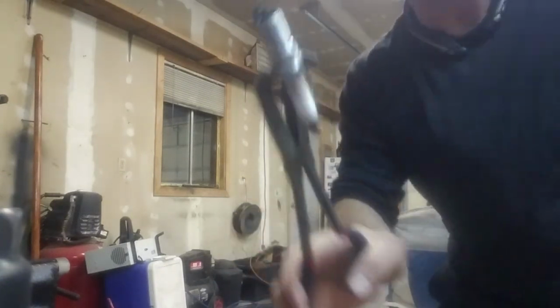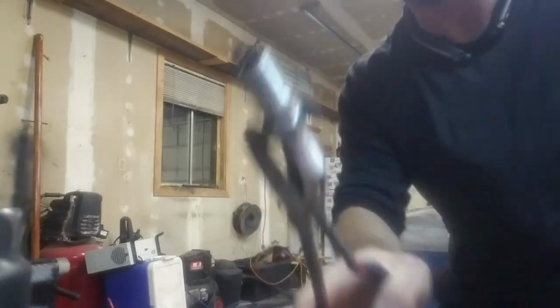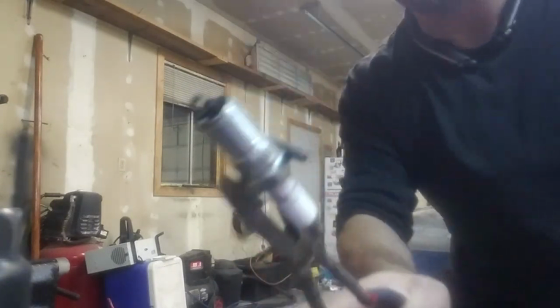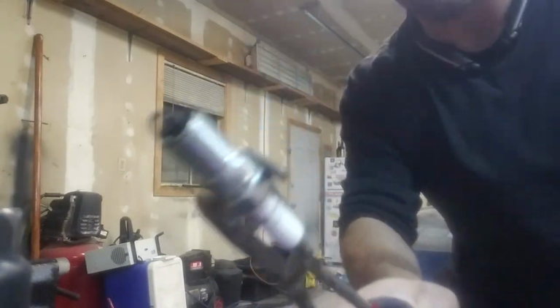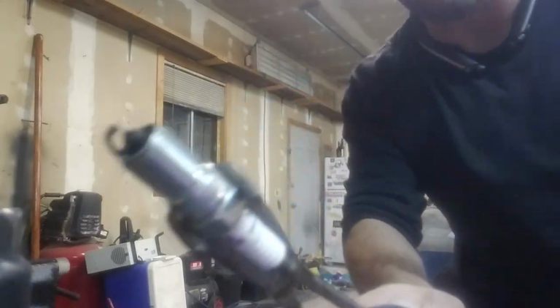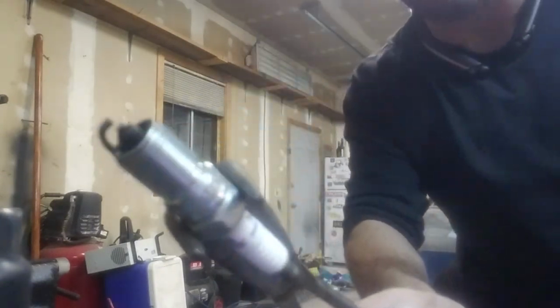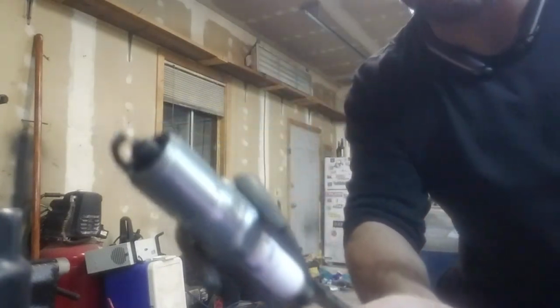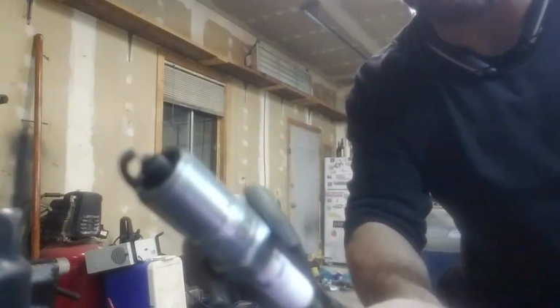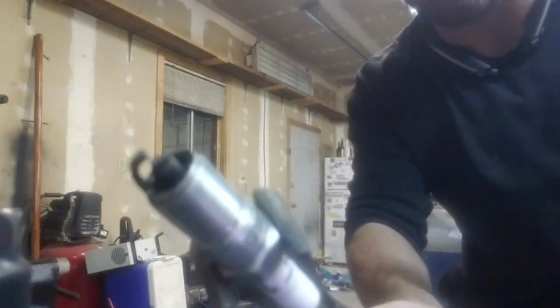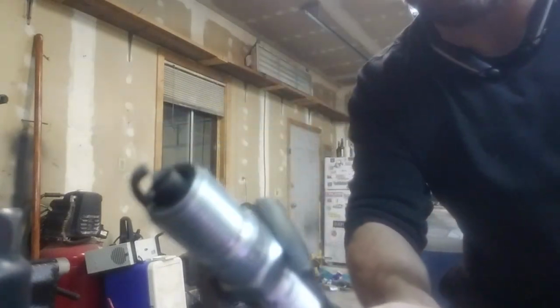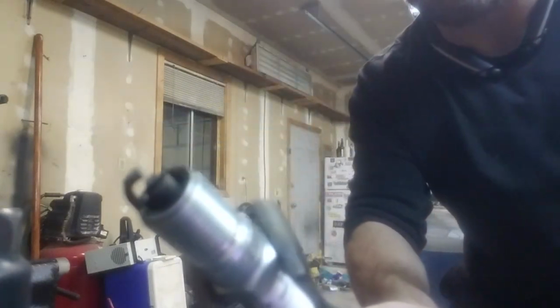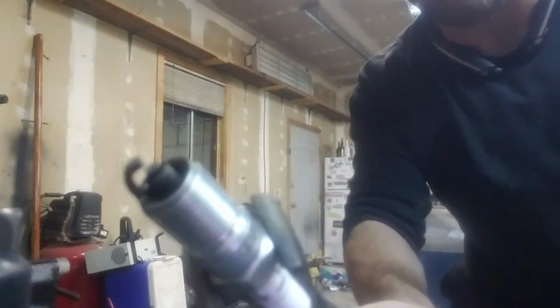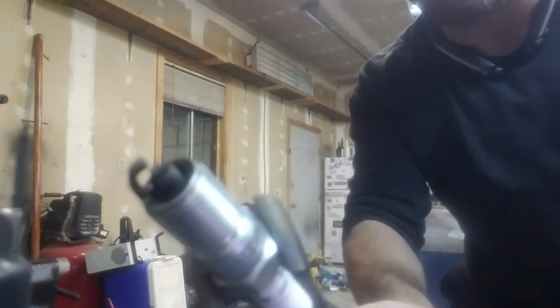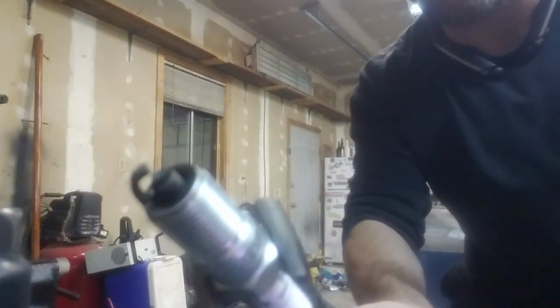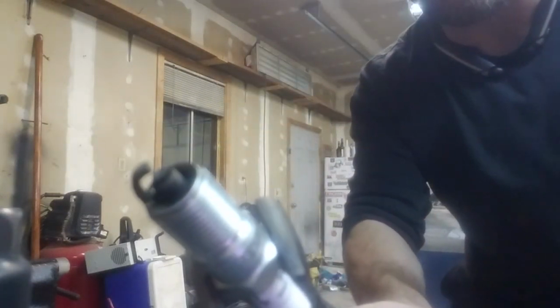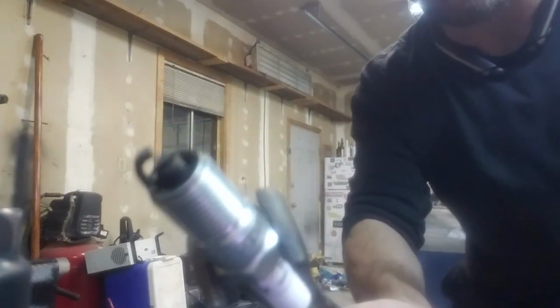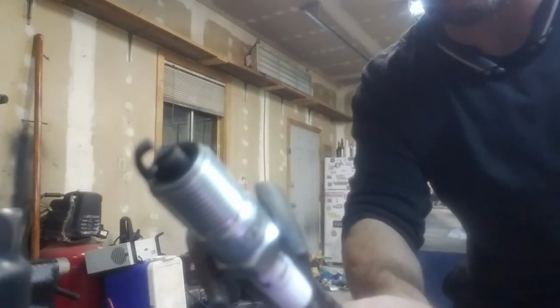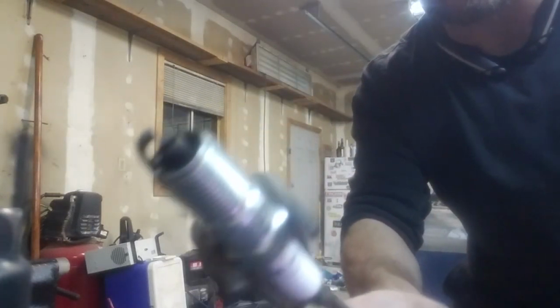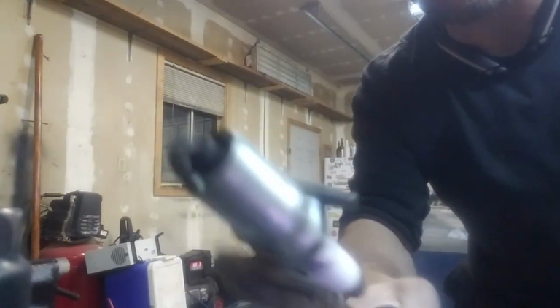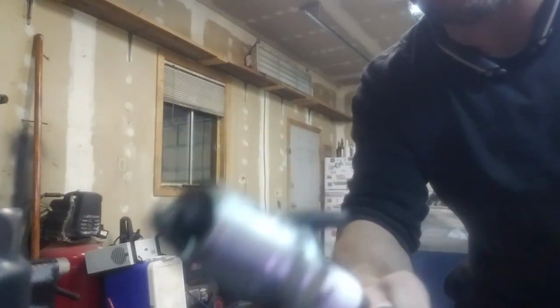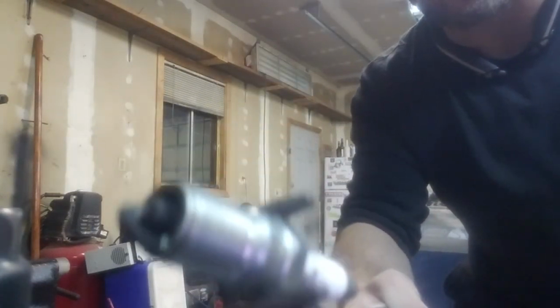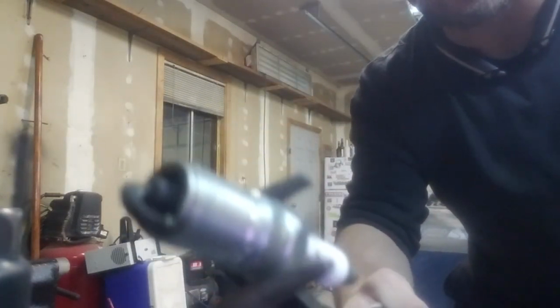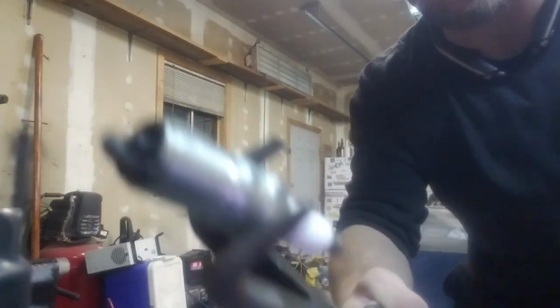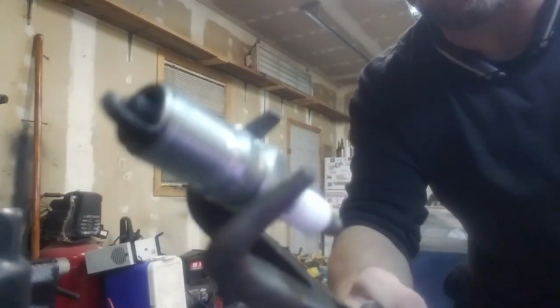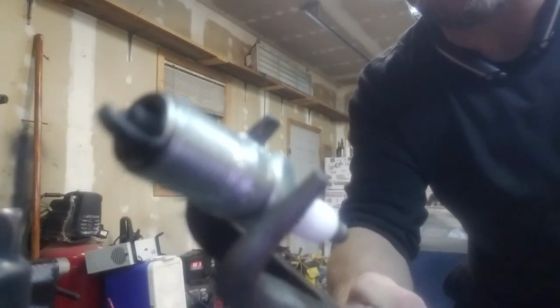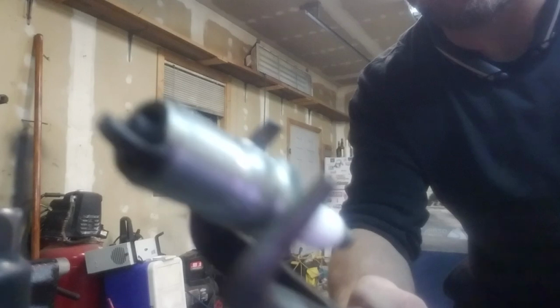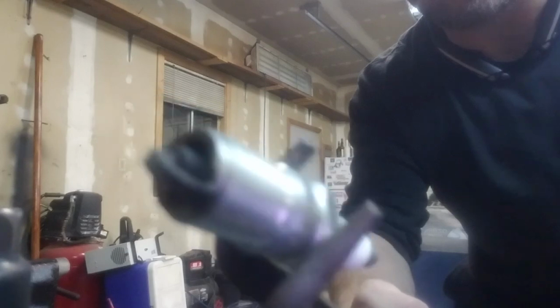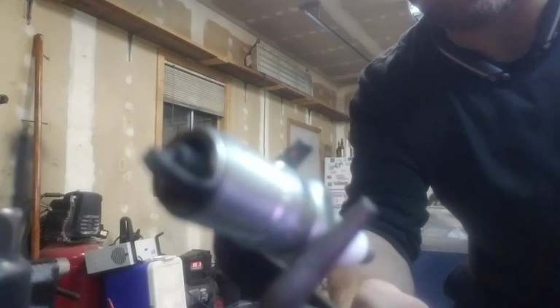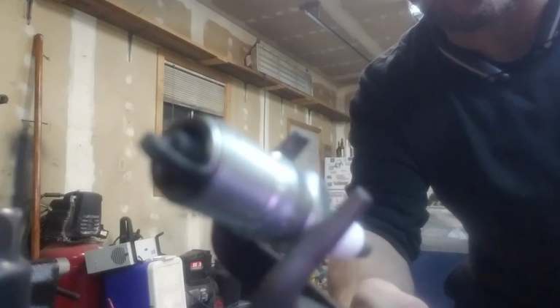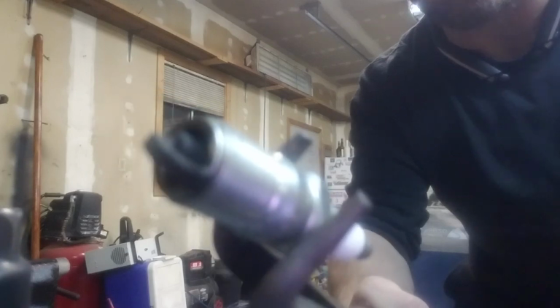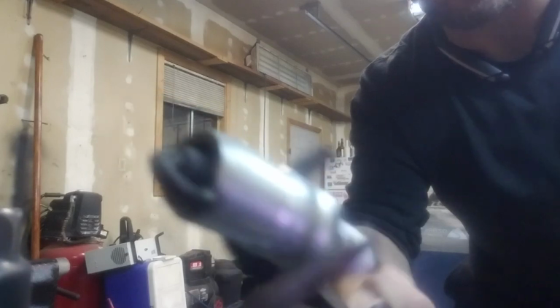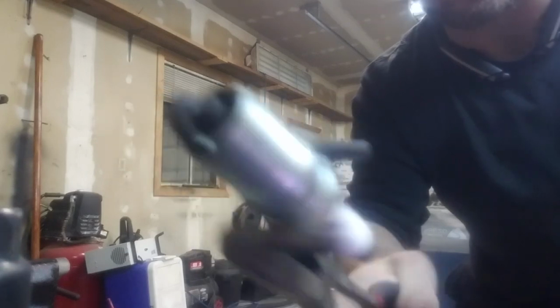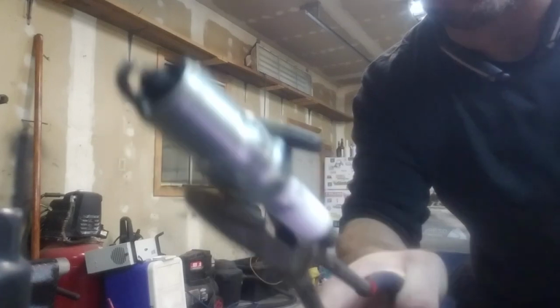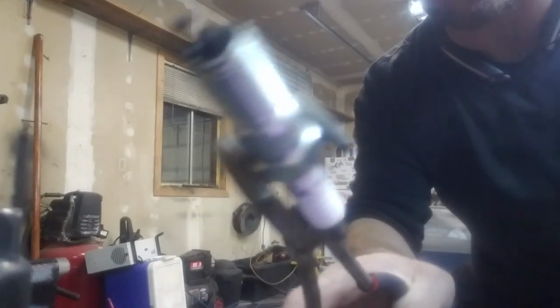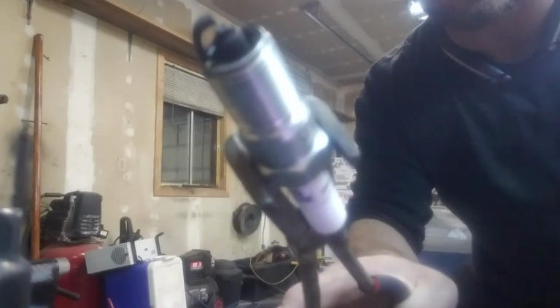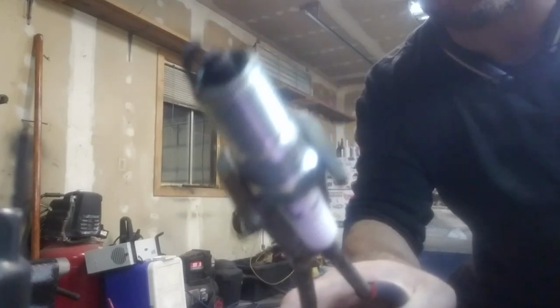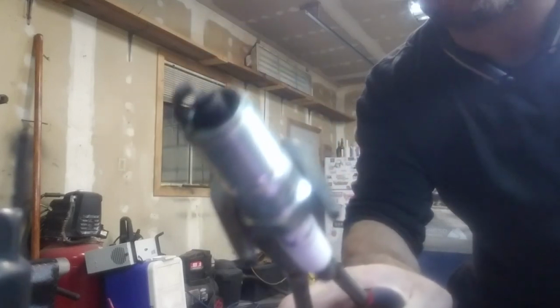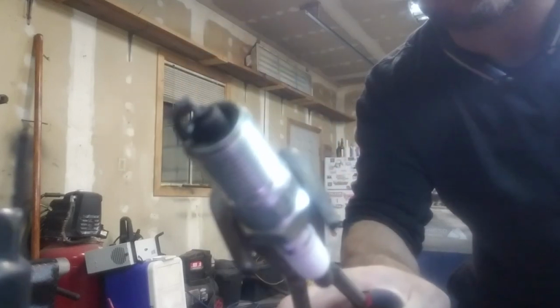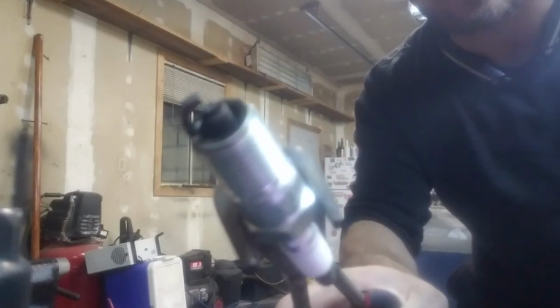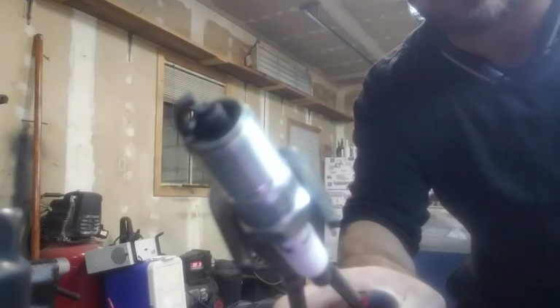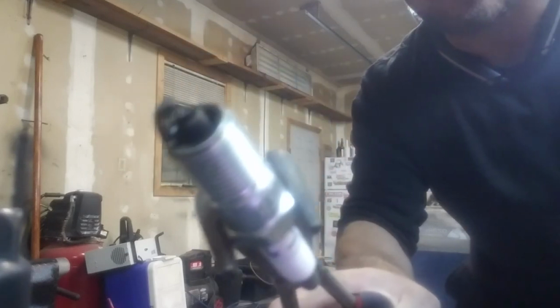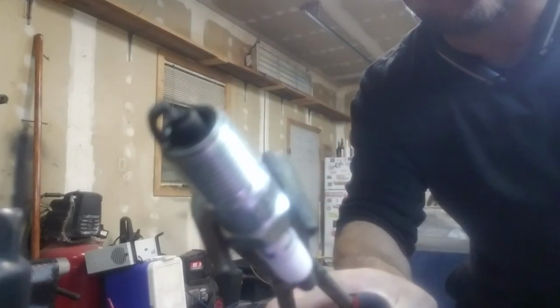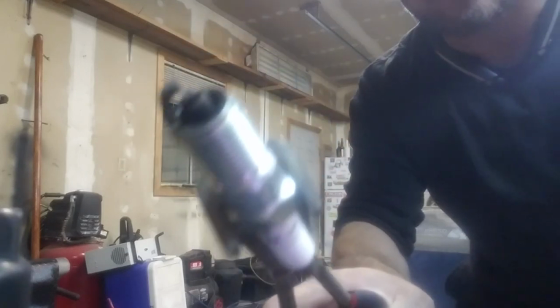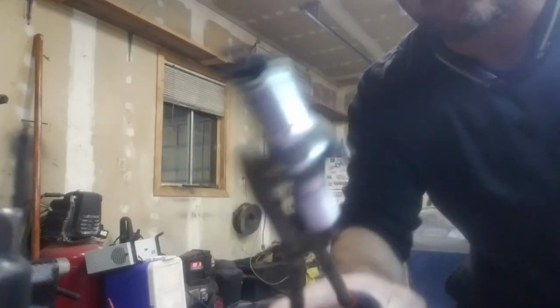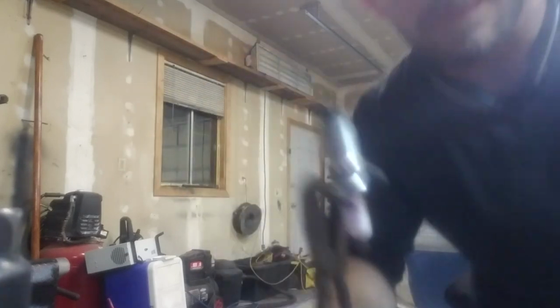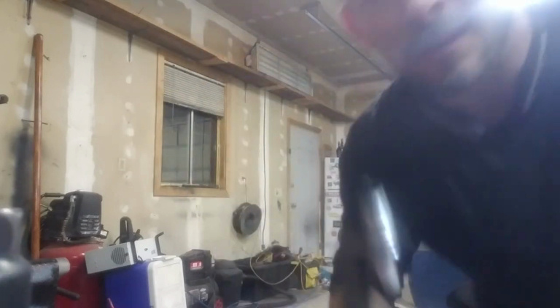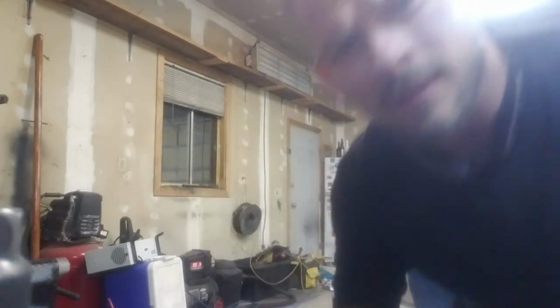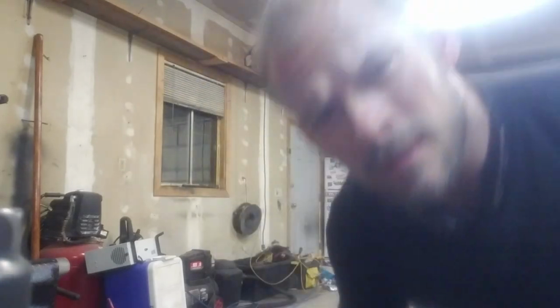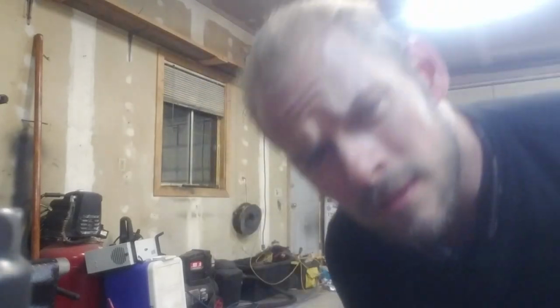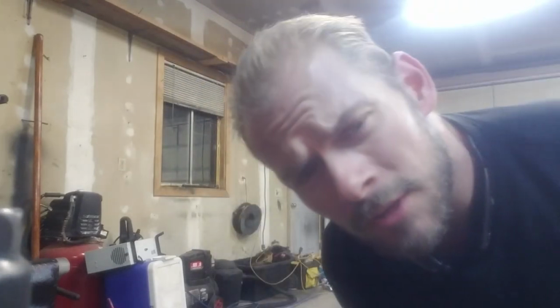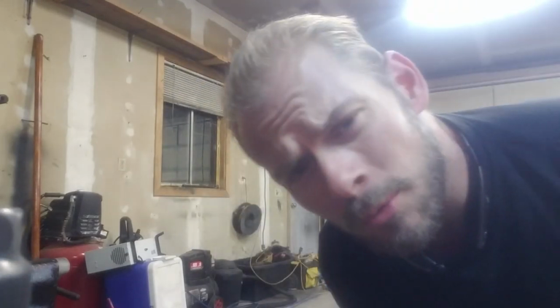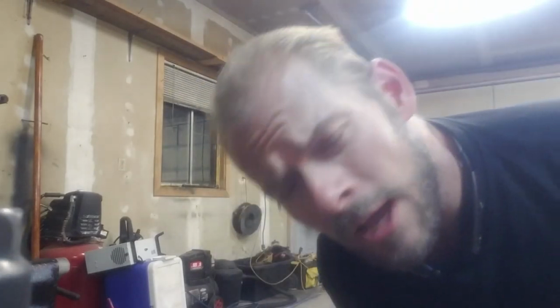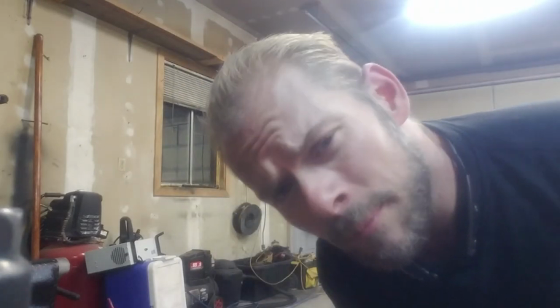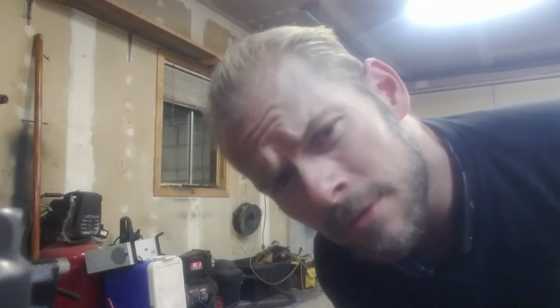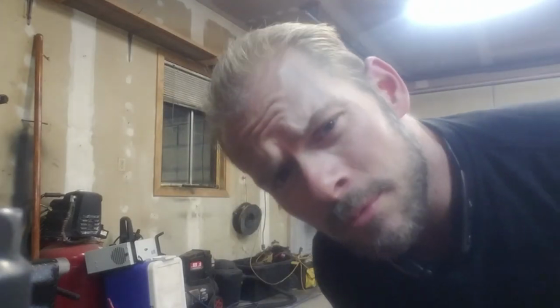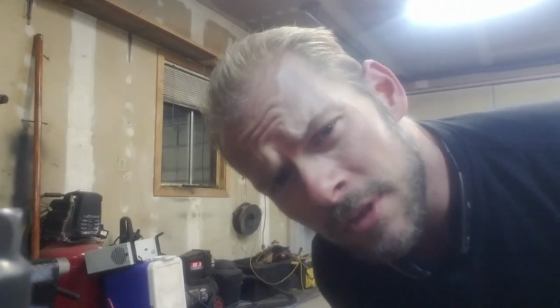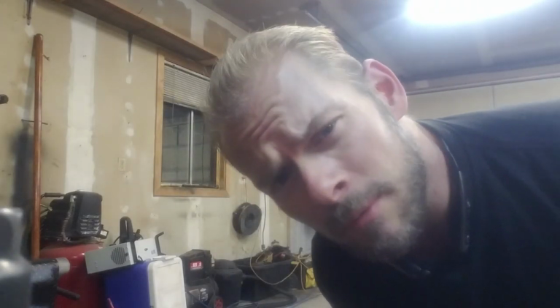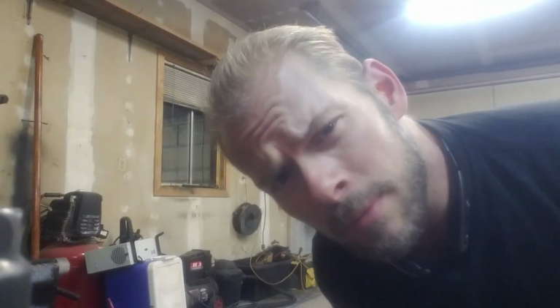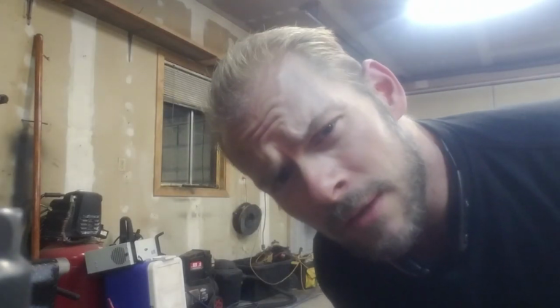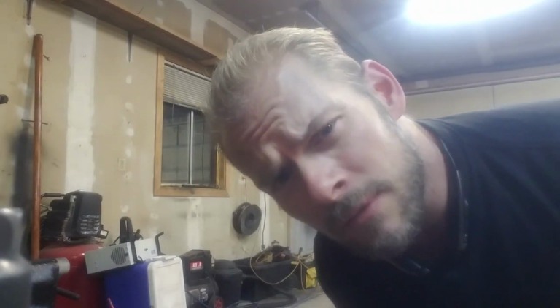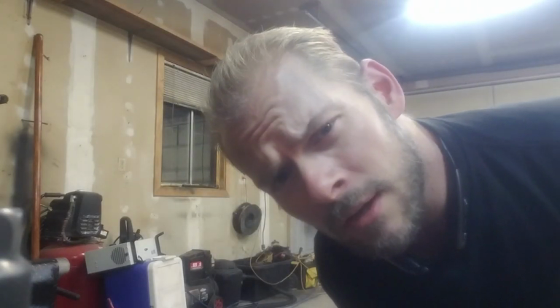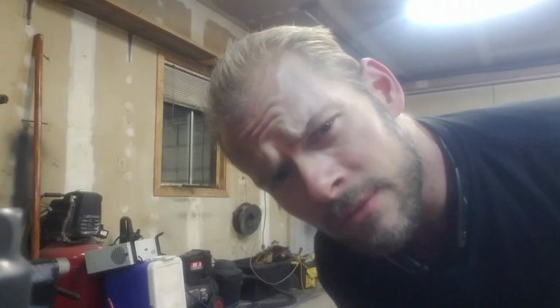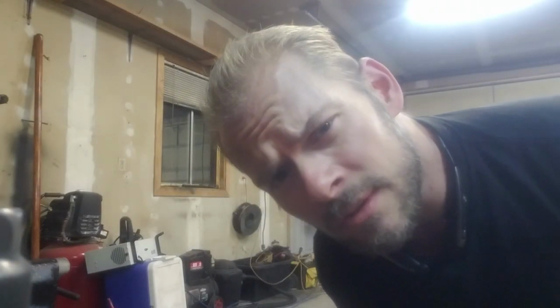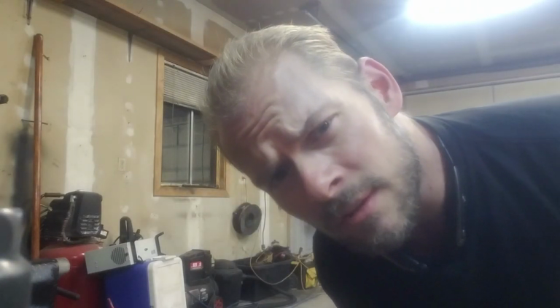Because you see how oily and dirty that plug is? That's what happens when you've got bad valve seals.